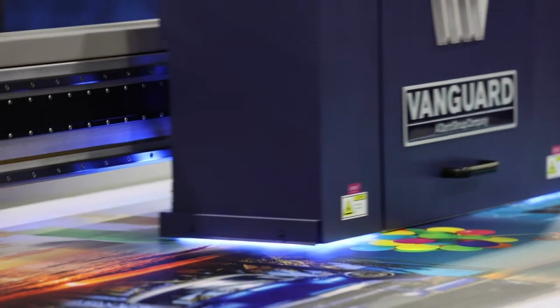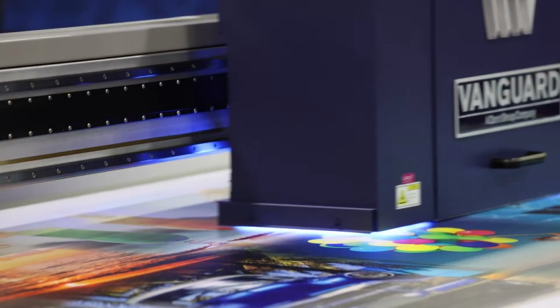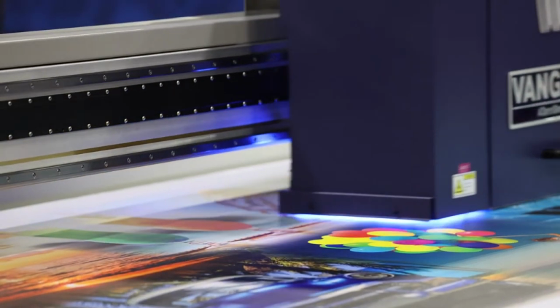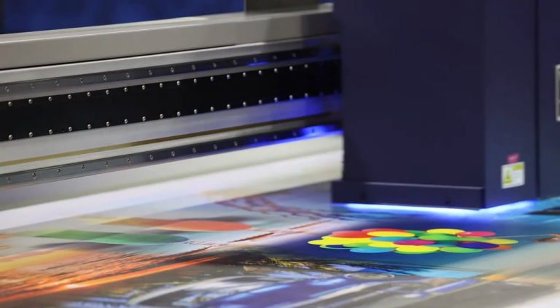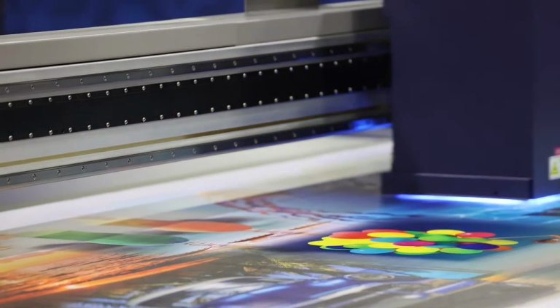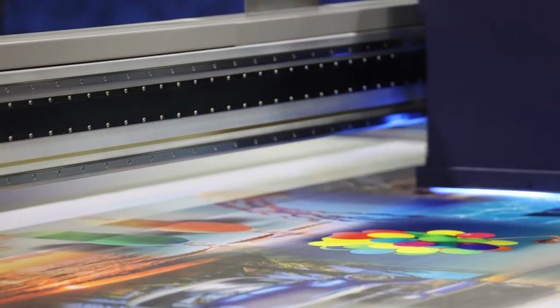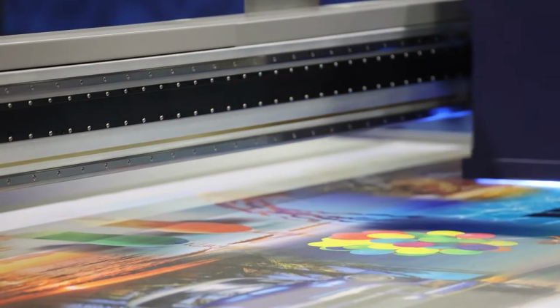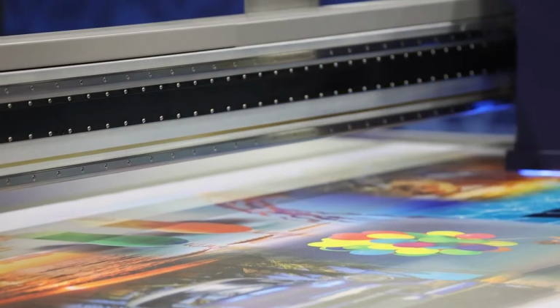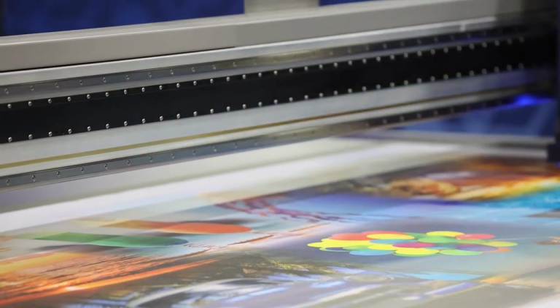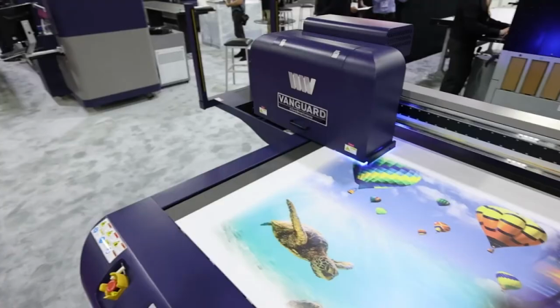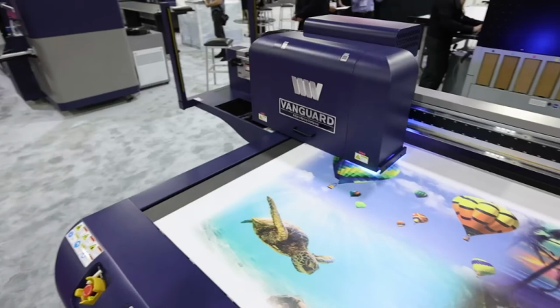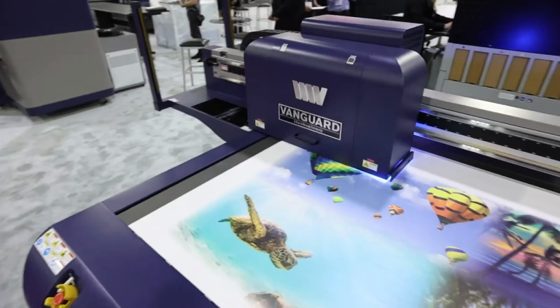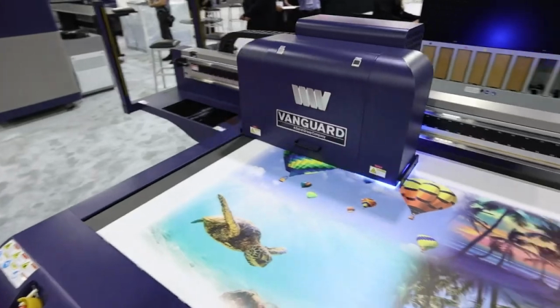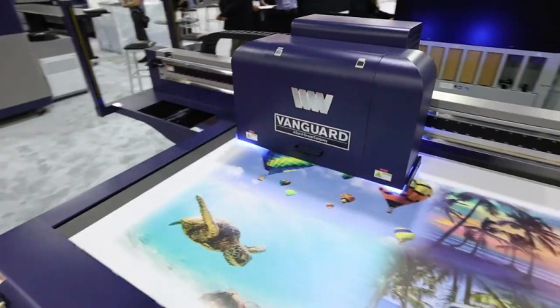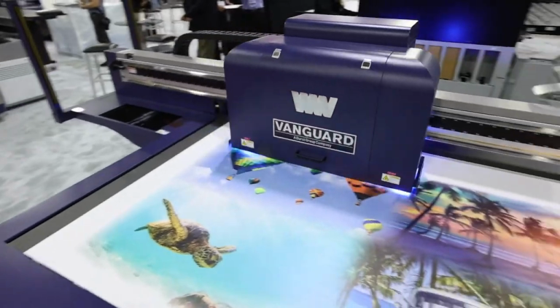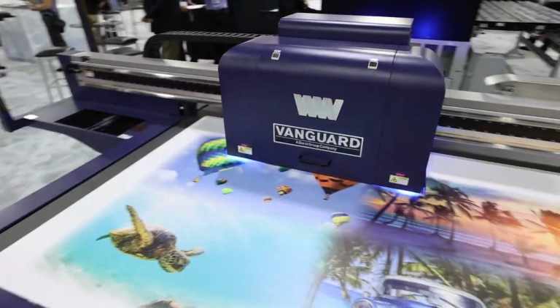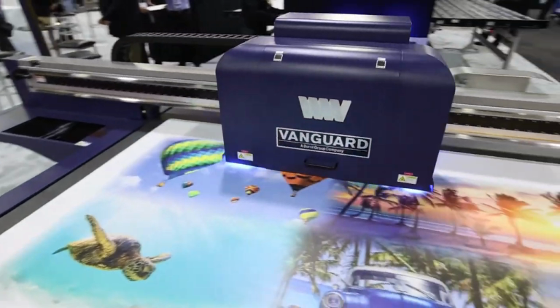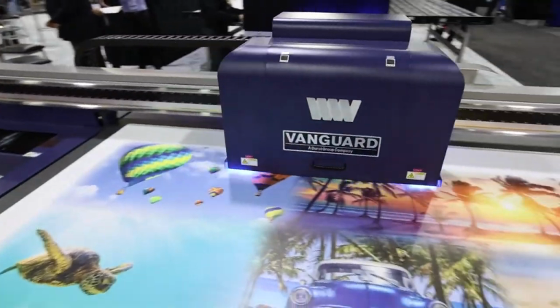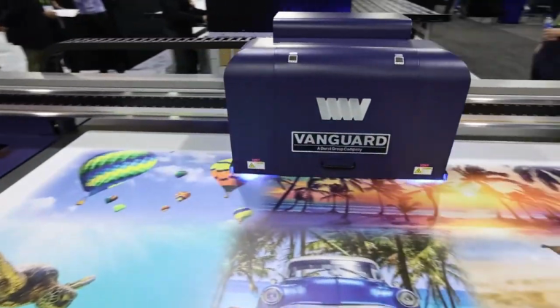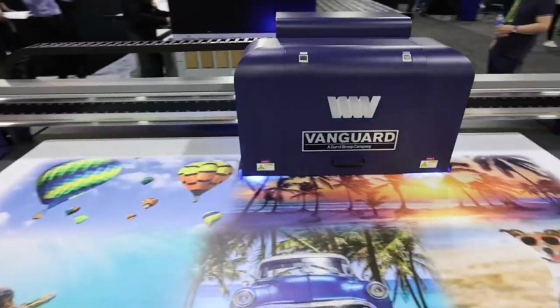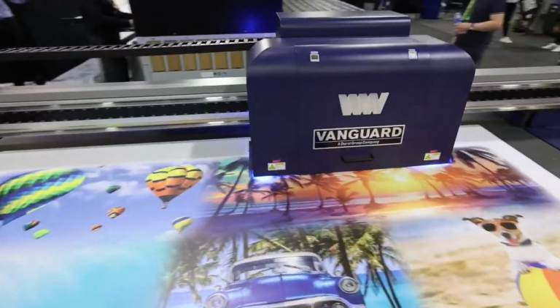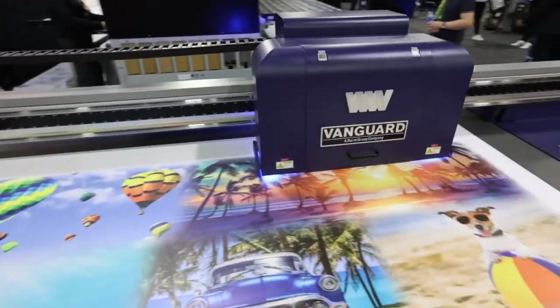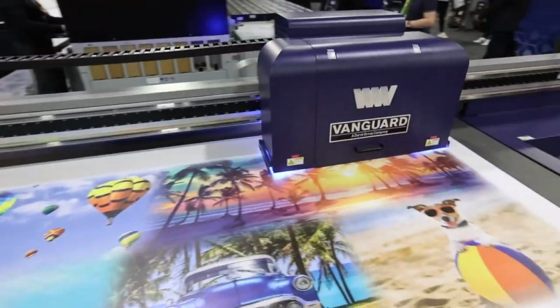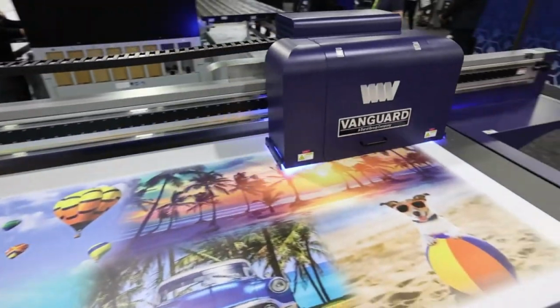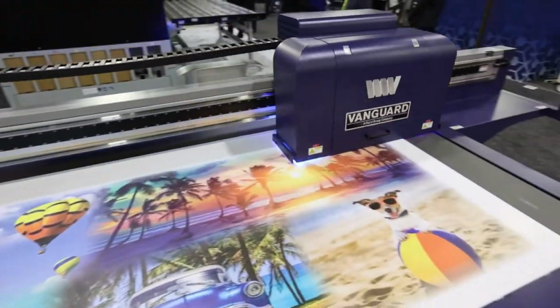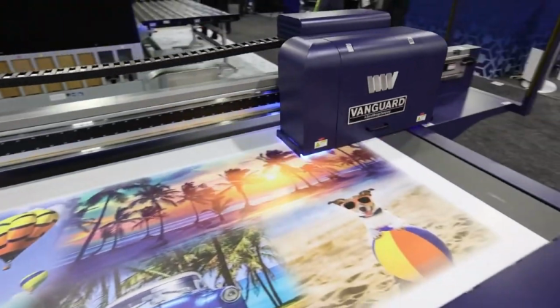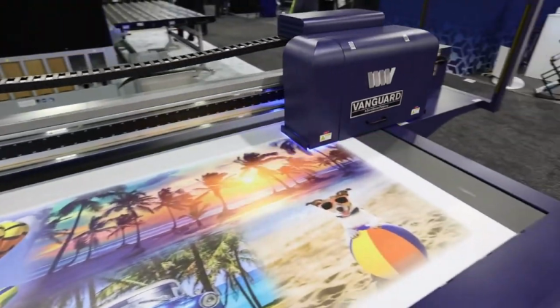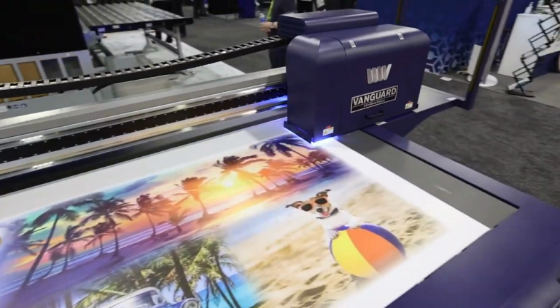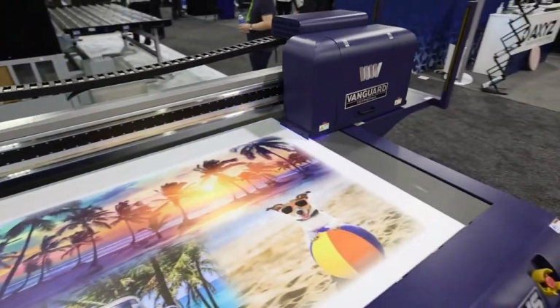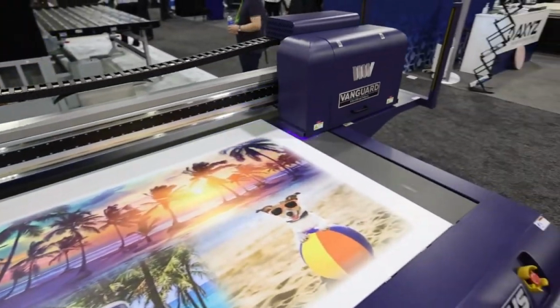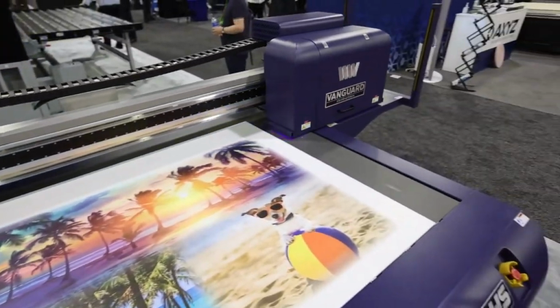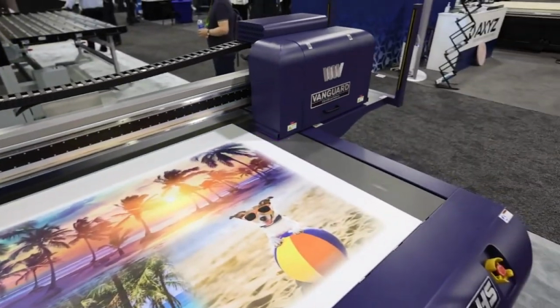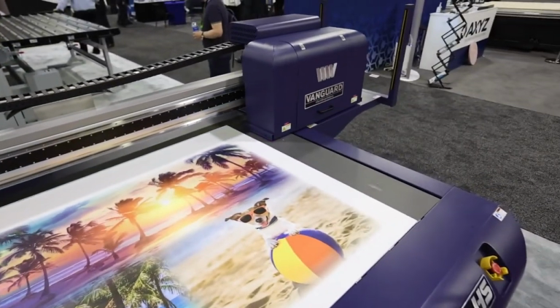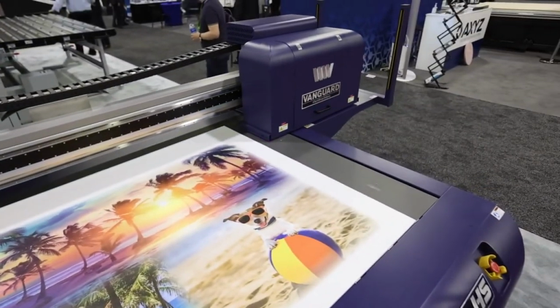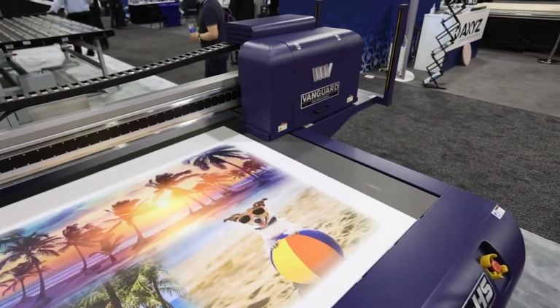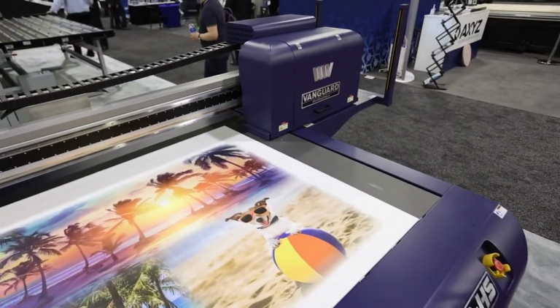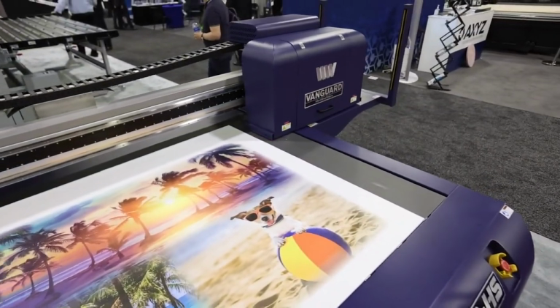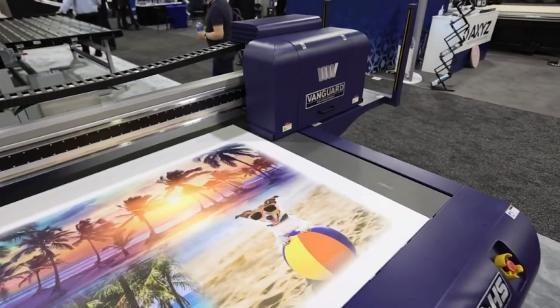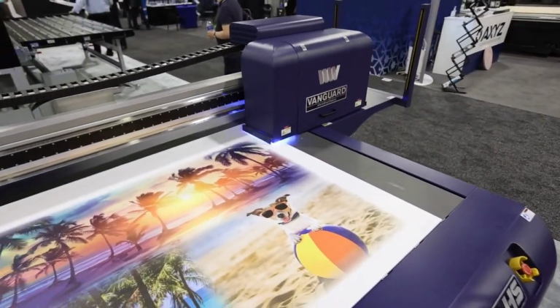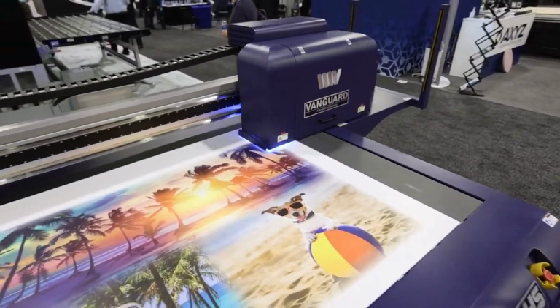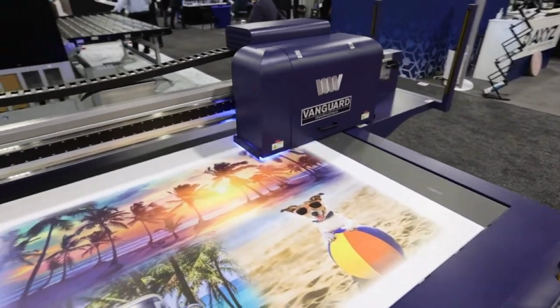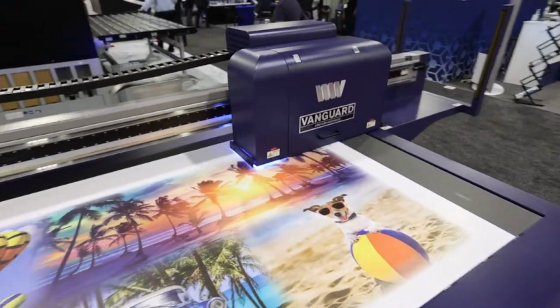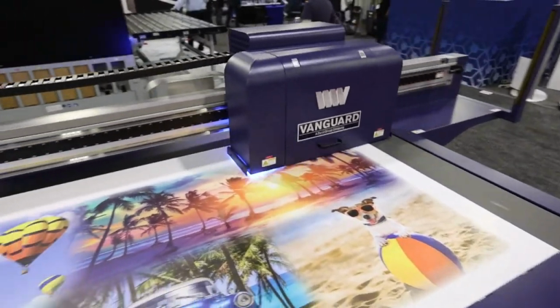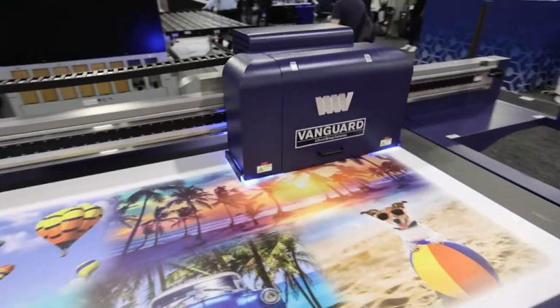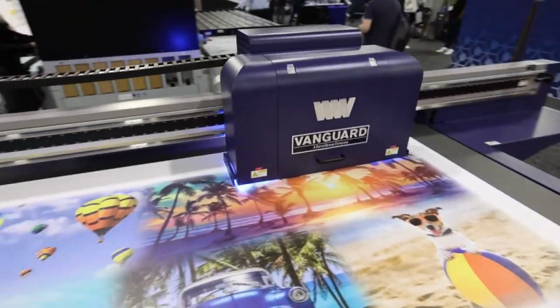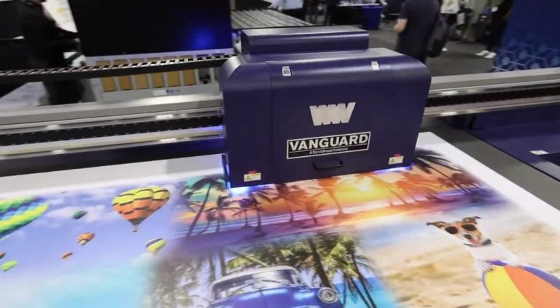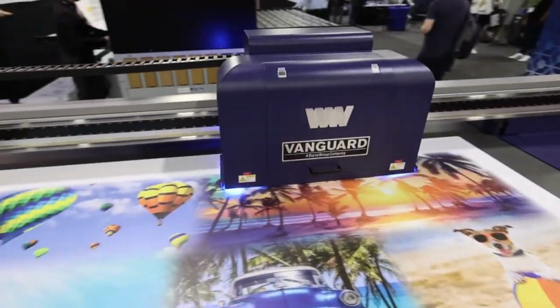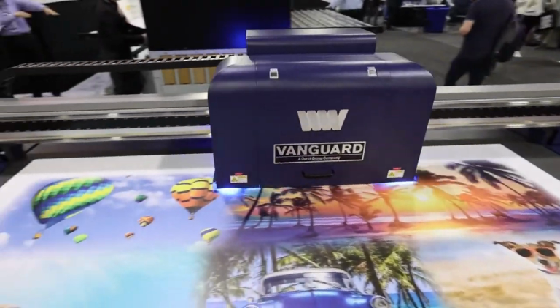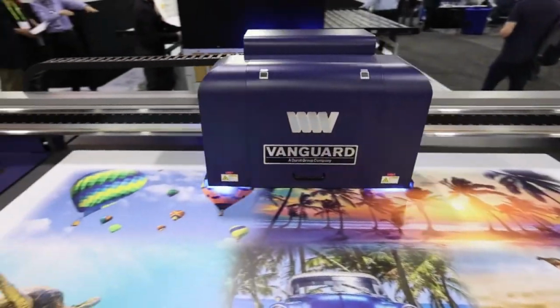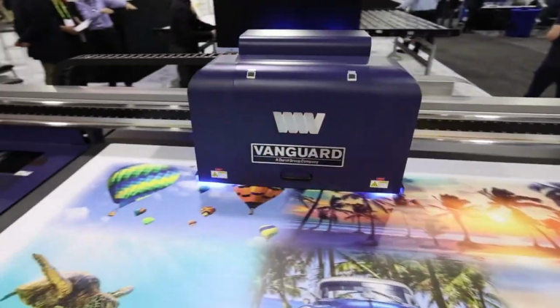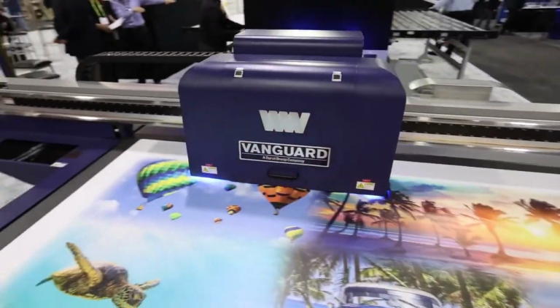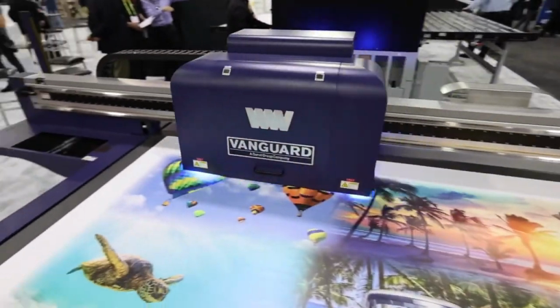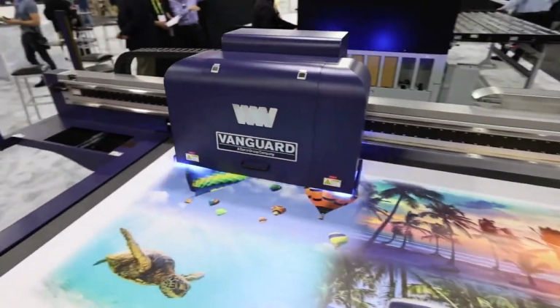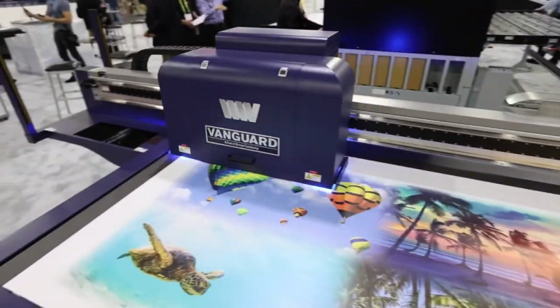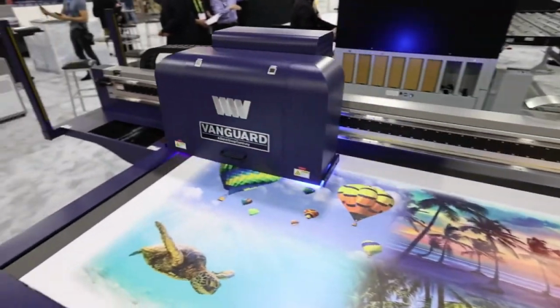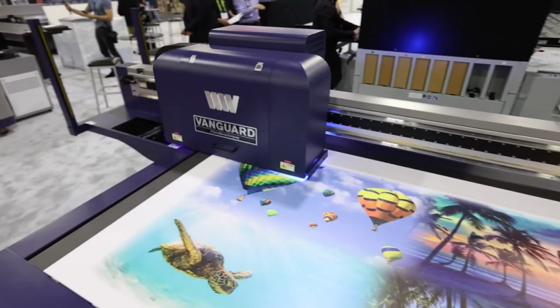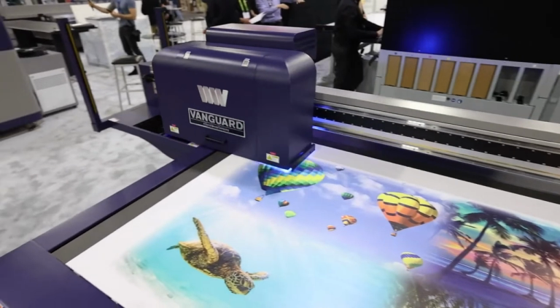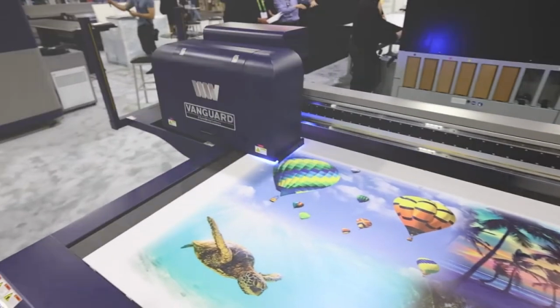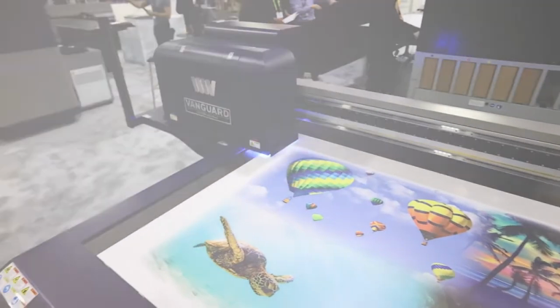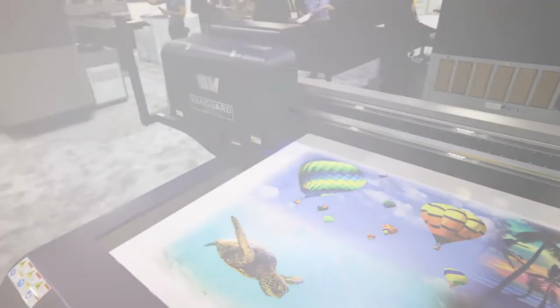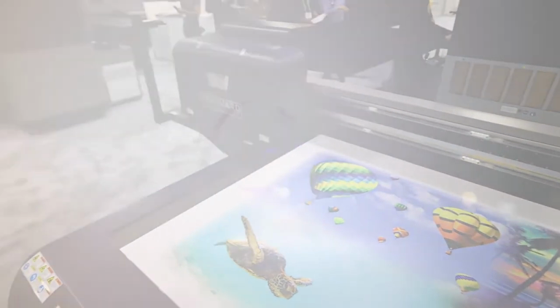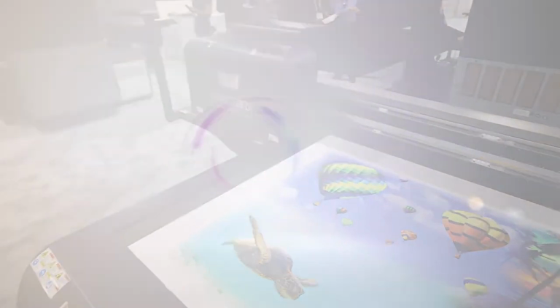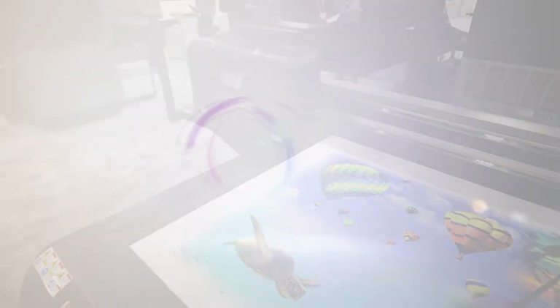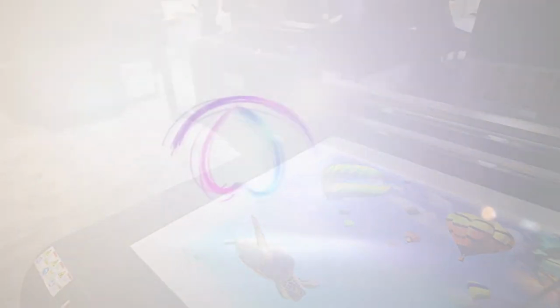Speeds on this are pretty close to the VK300D — it can do about 55 boards an hour max. And this is in our booth as well.